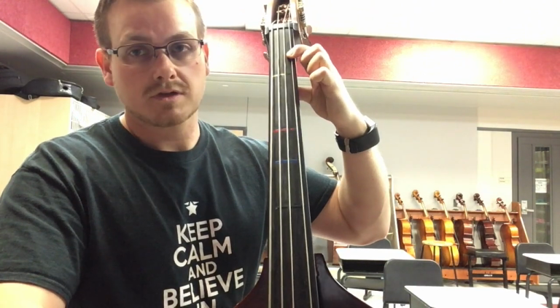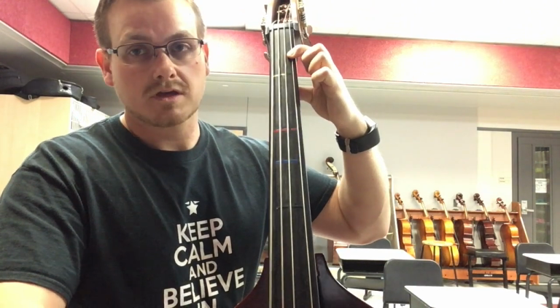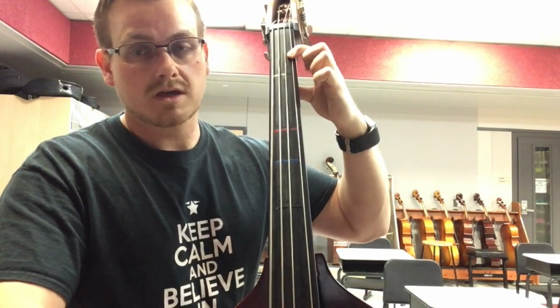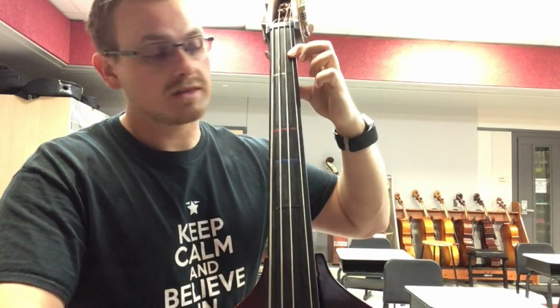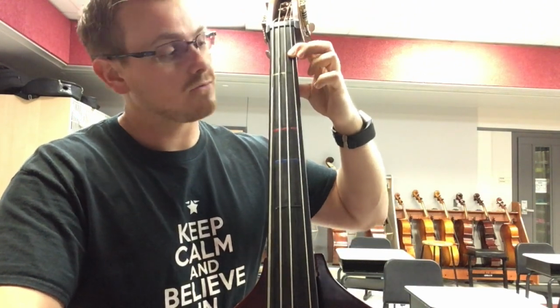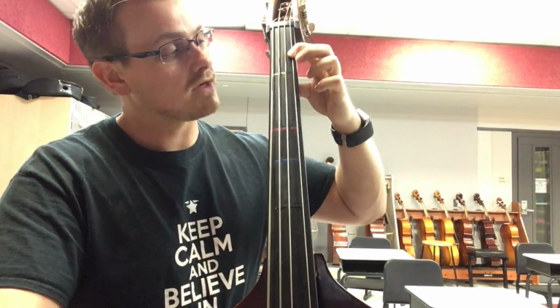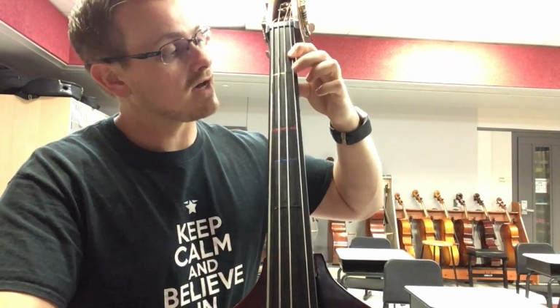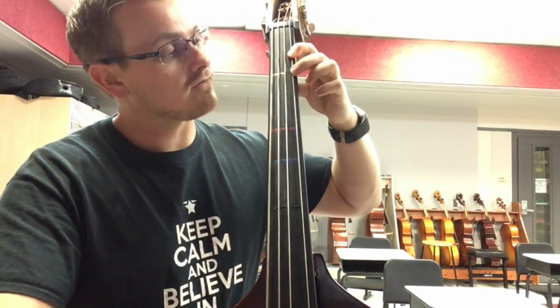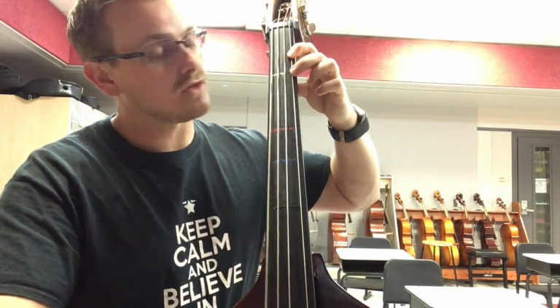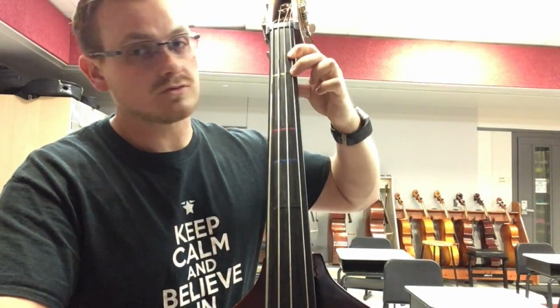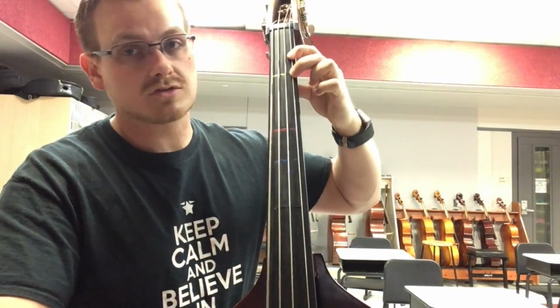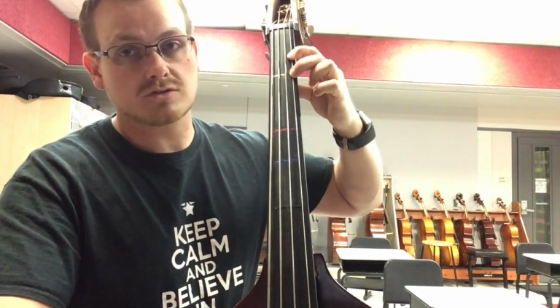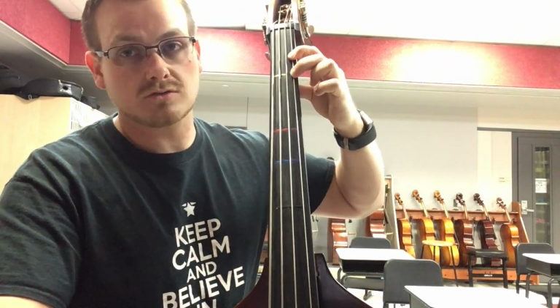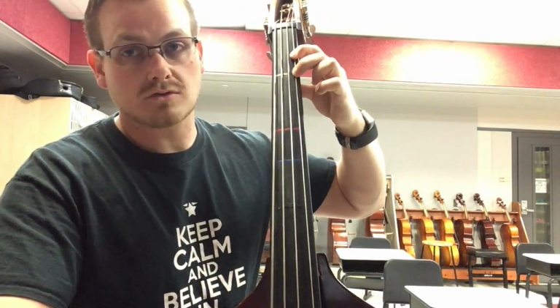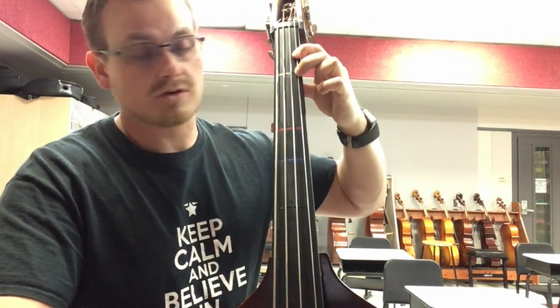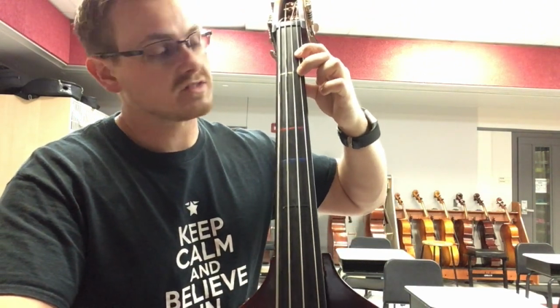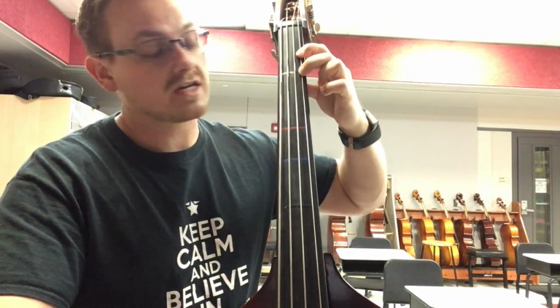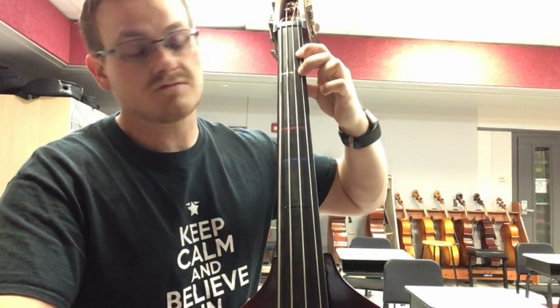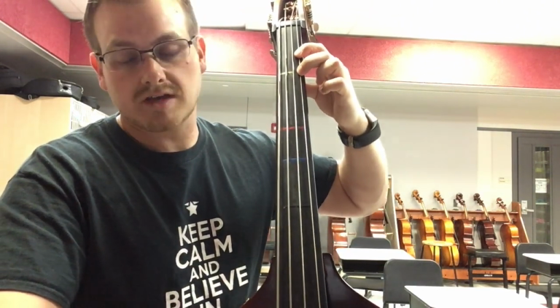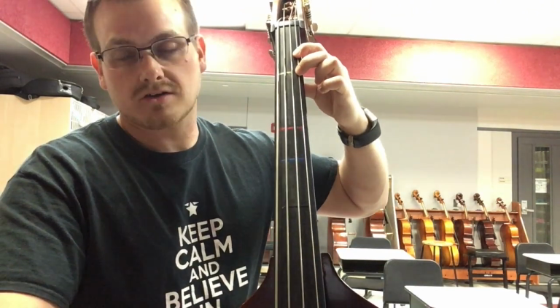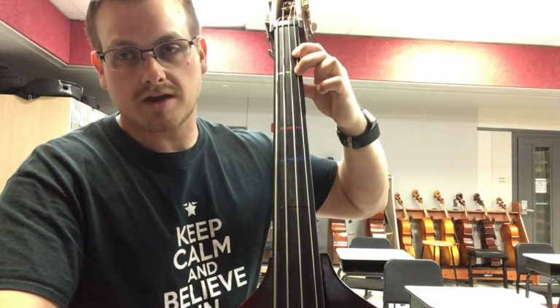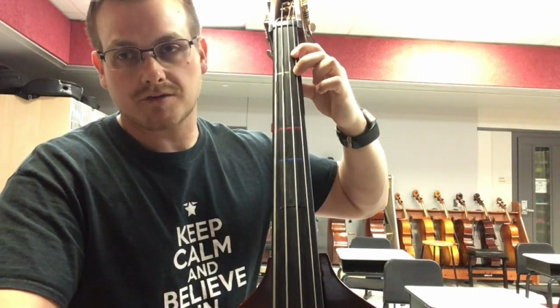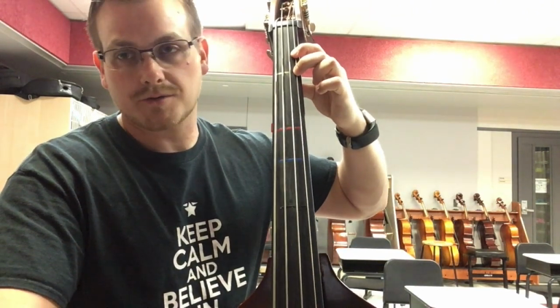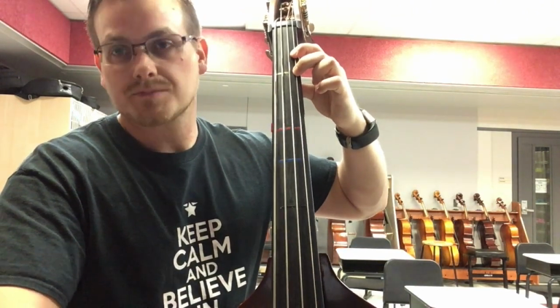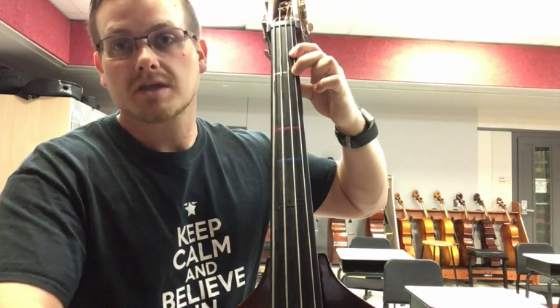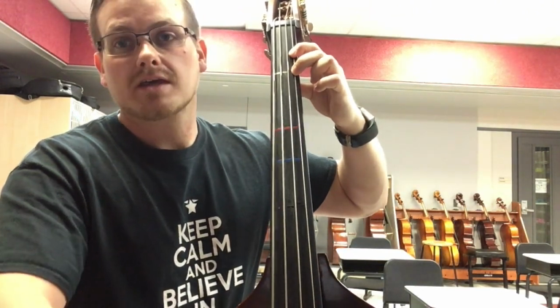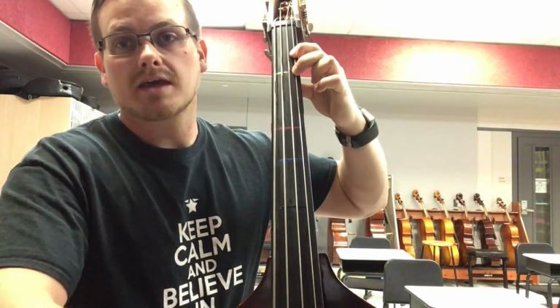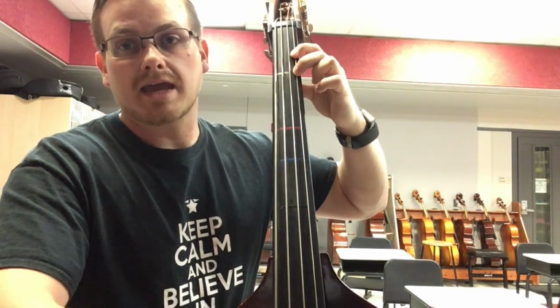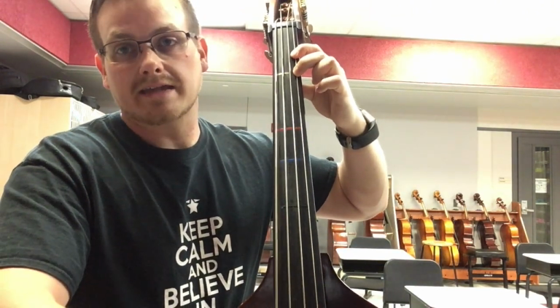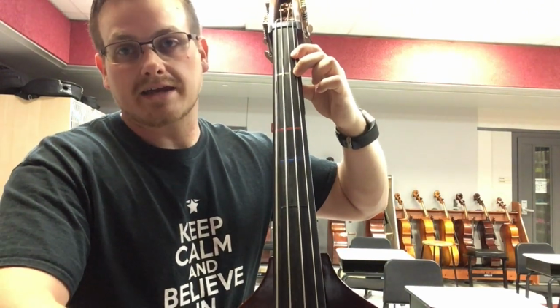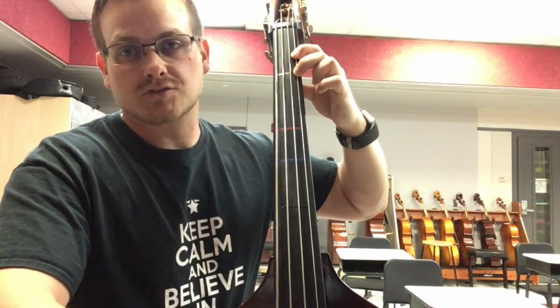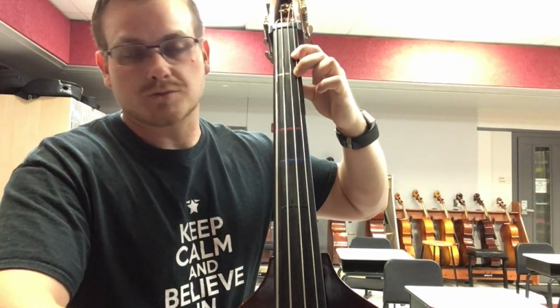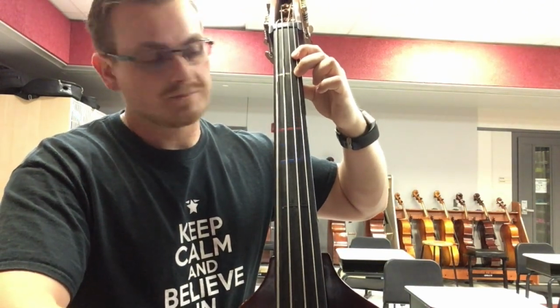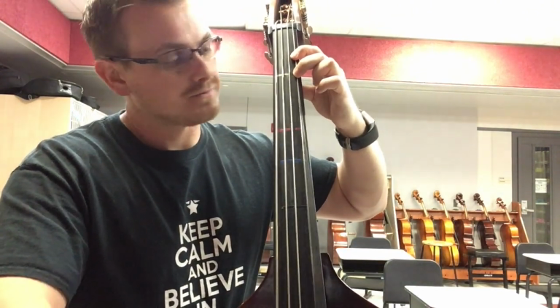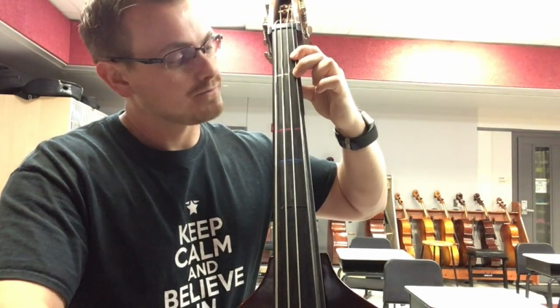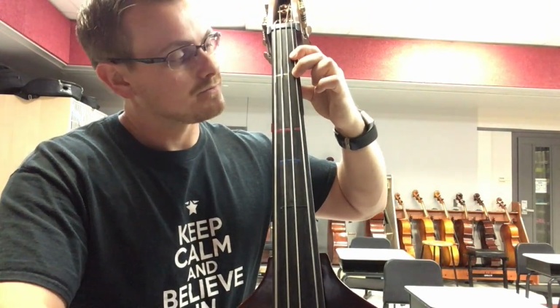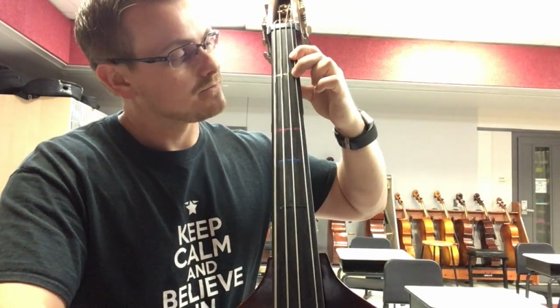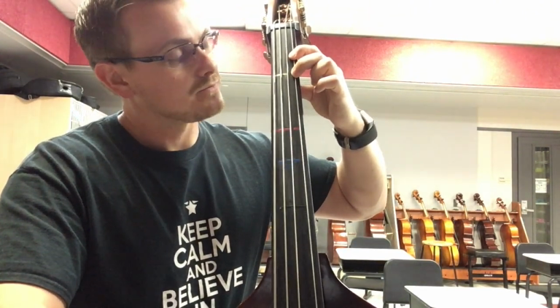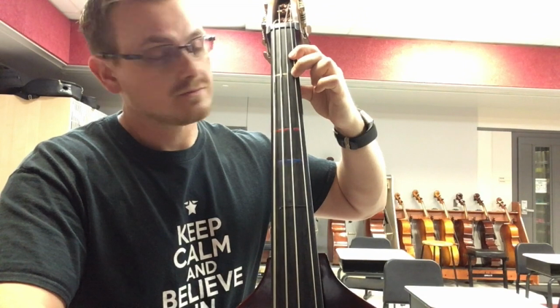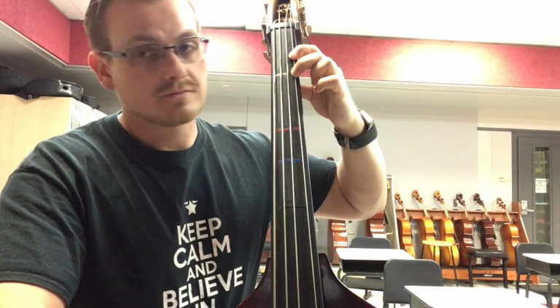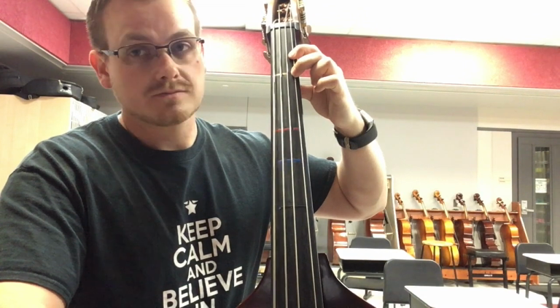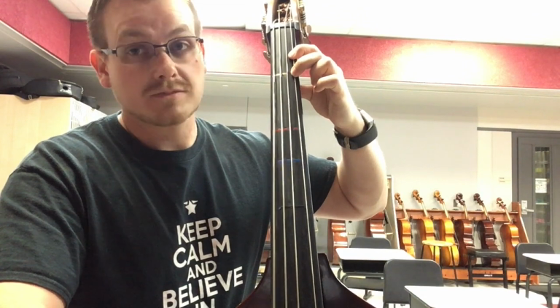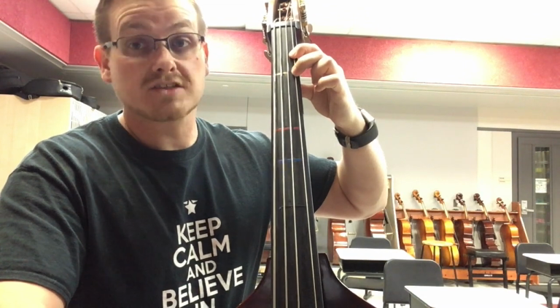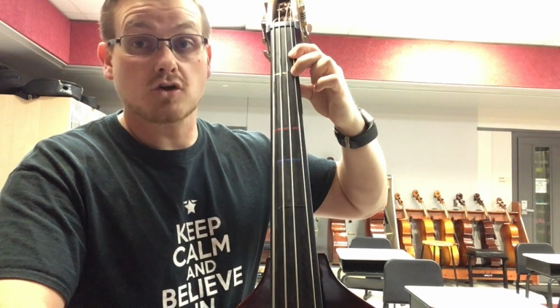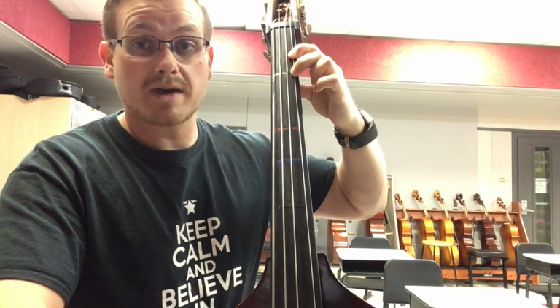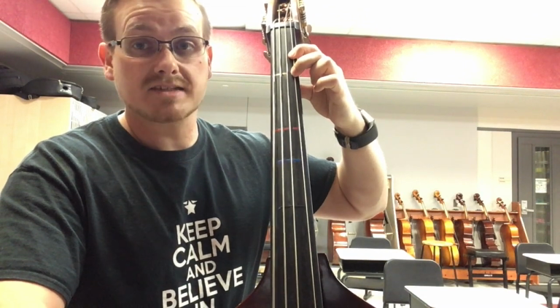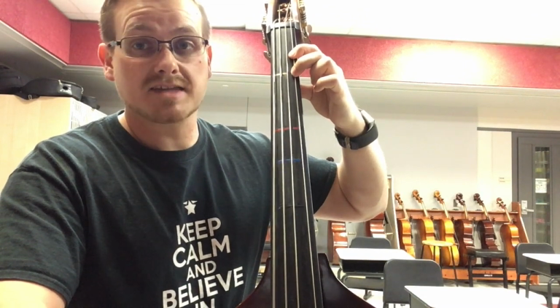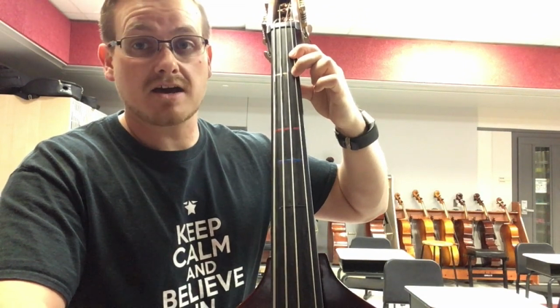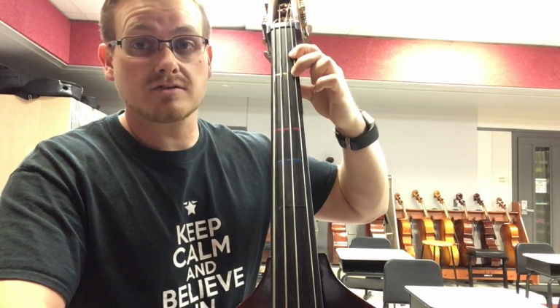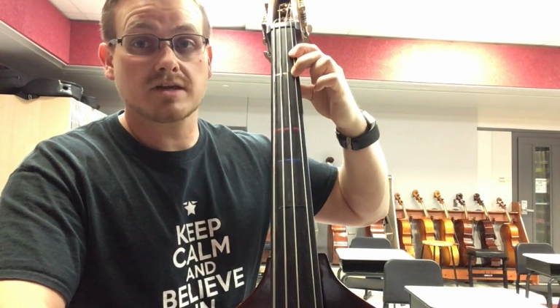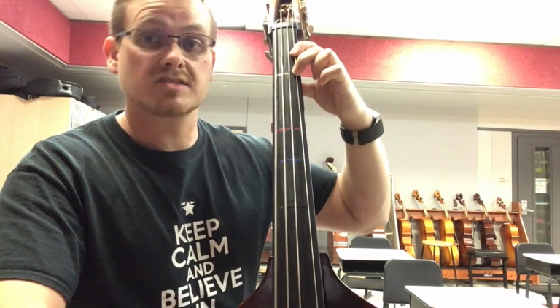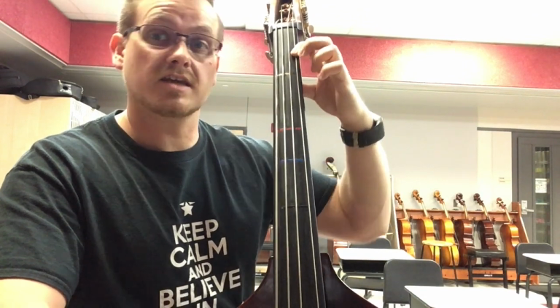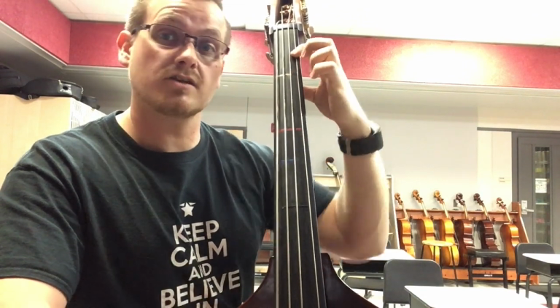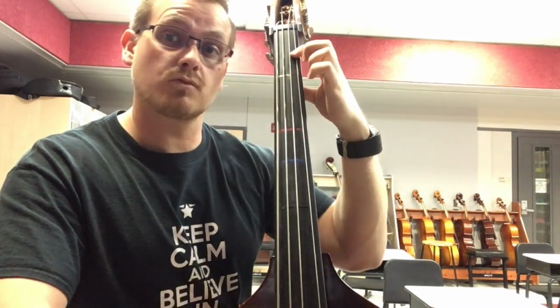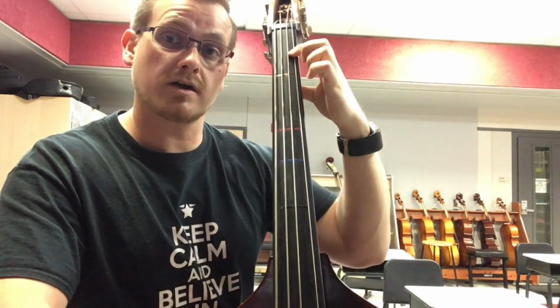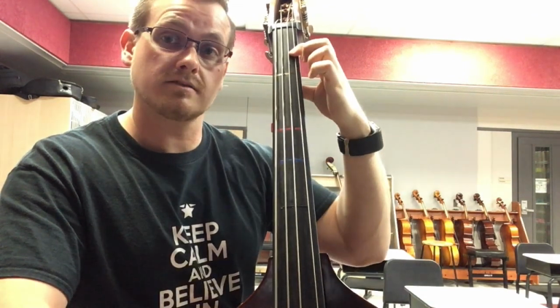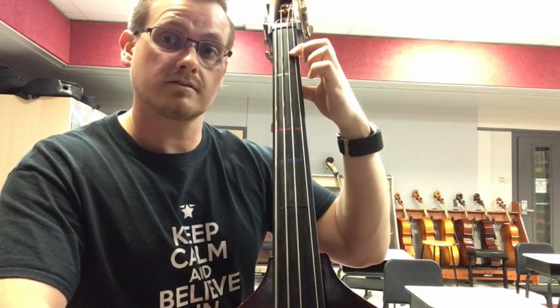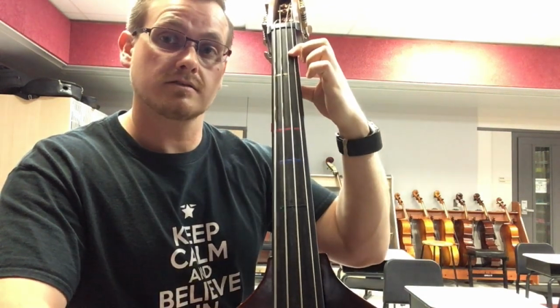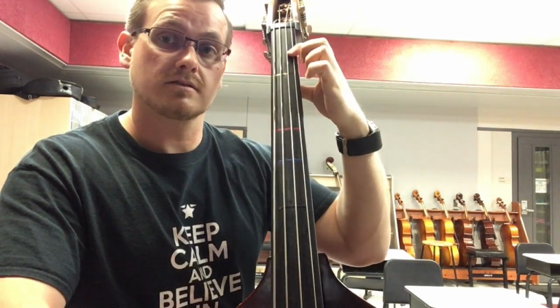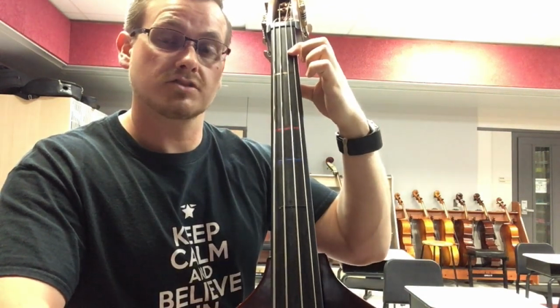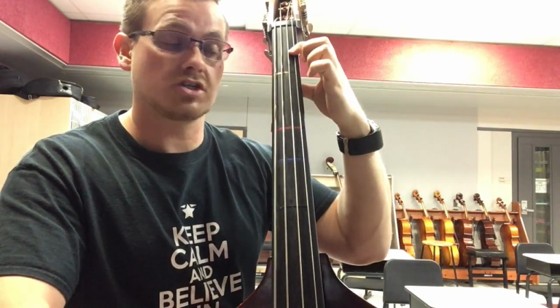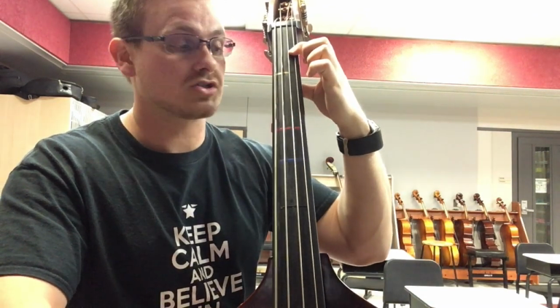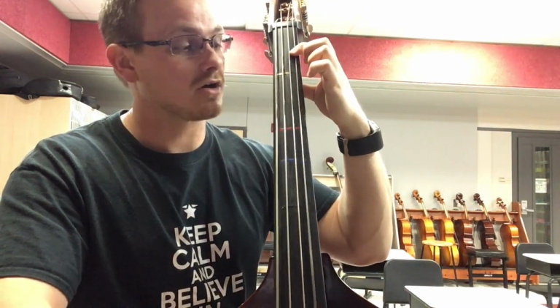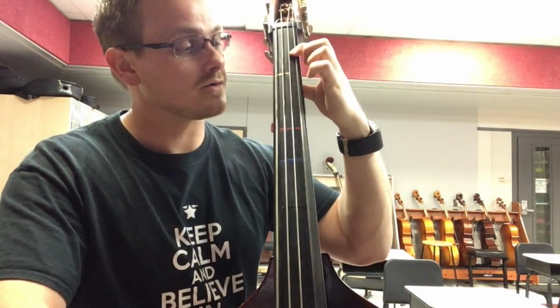And then we have low 2, or second finger rather, A natural. Let's go back down: extended 1, G sharp.